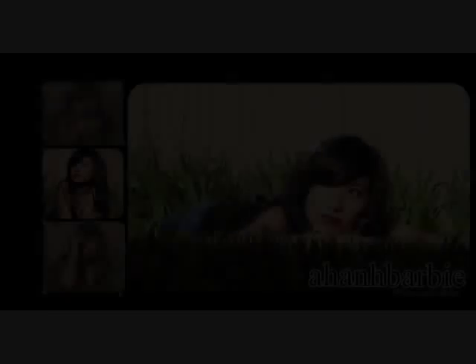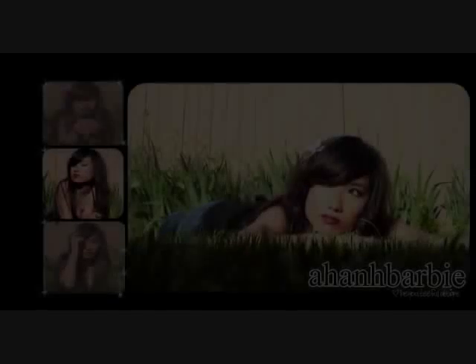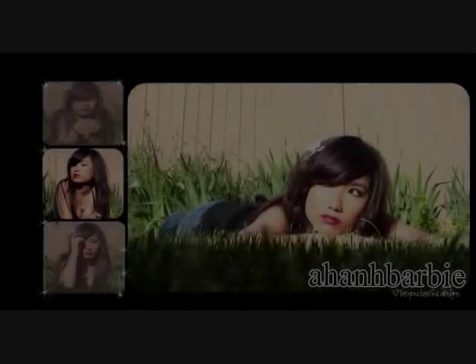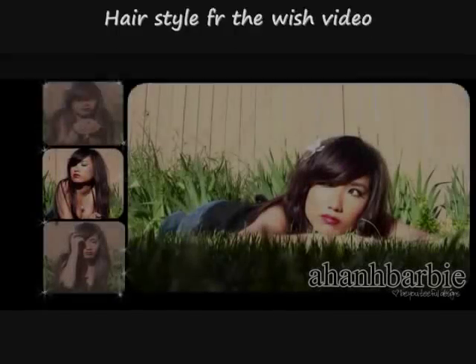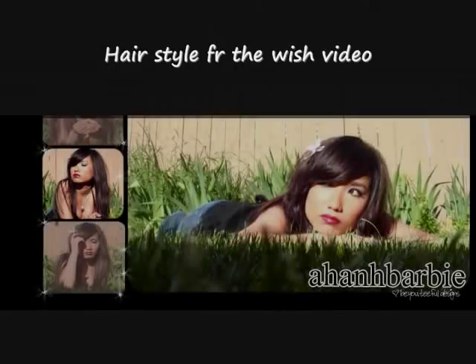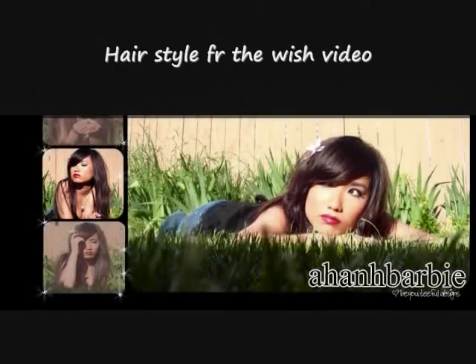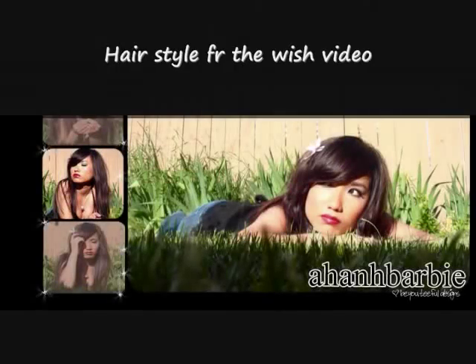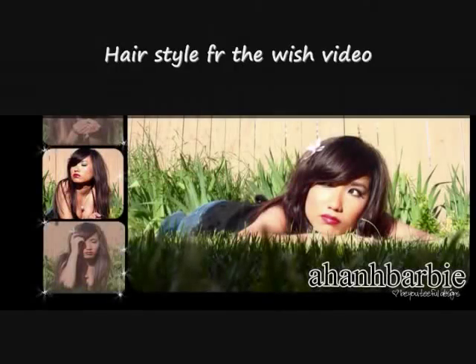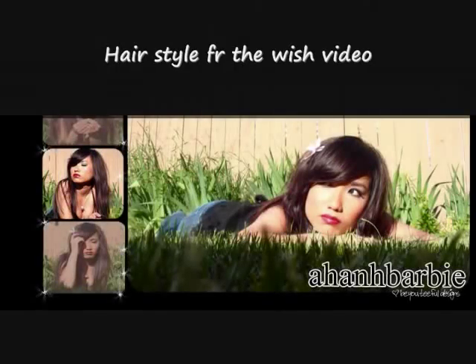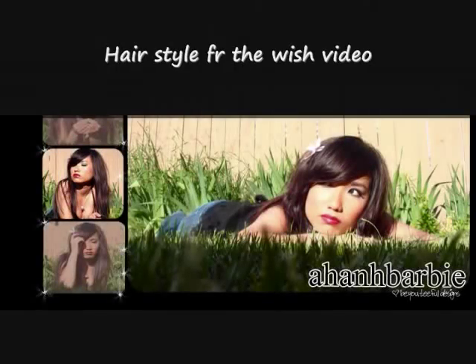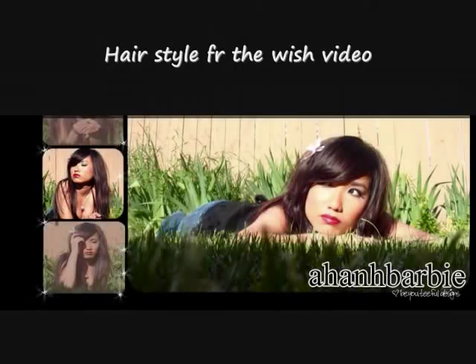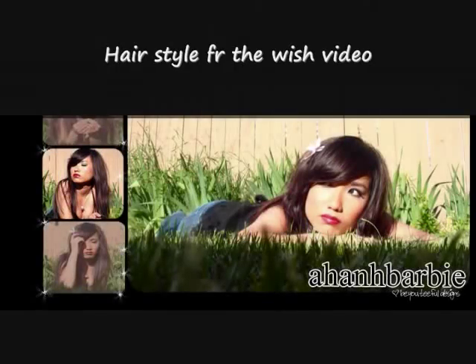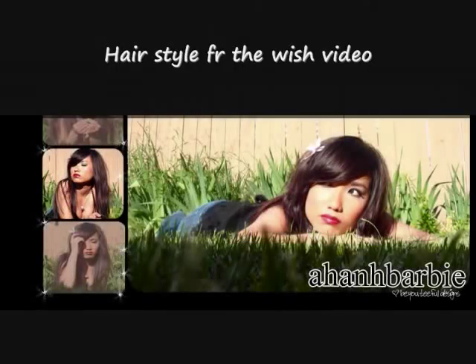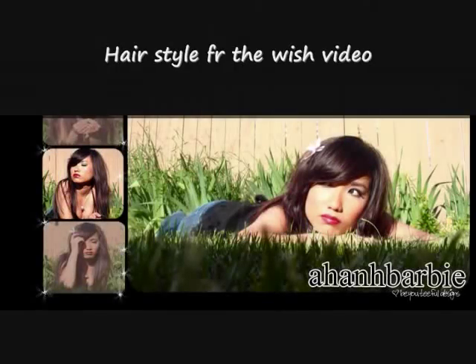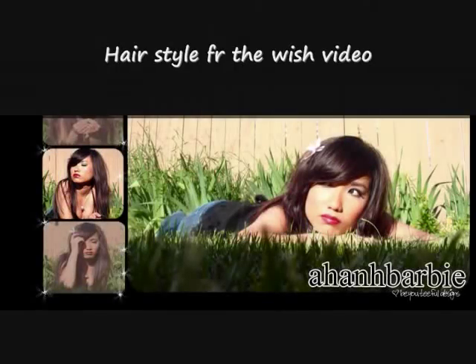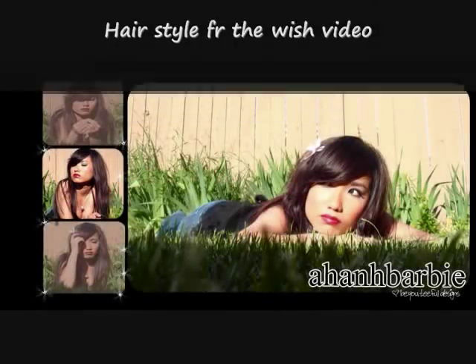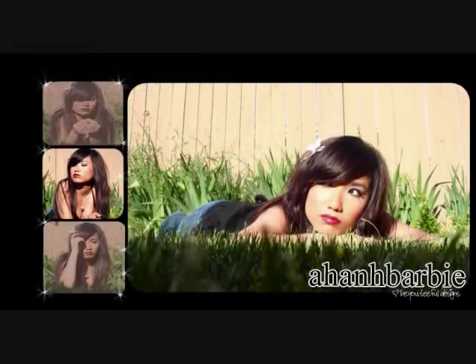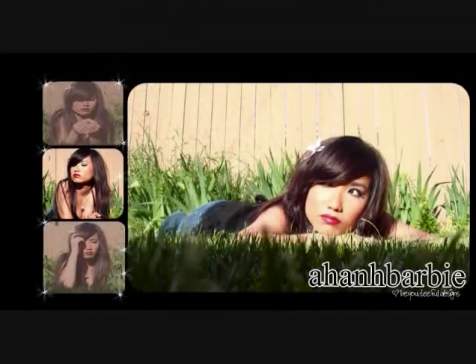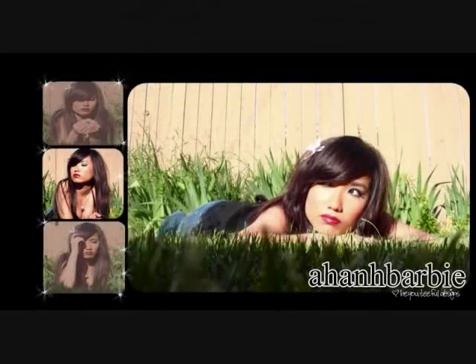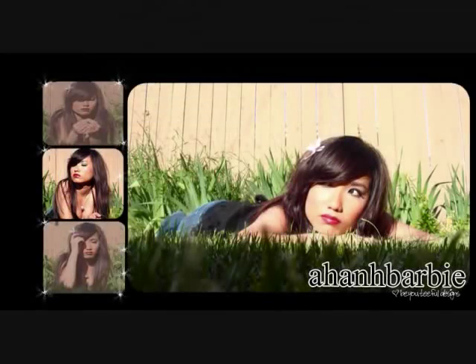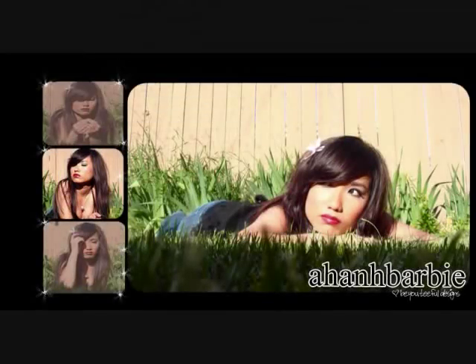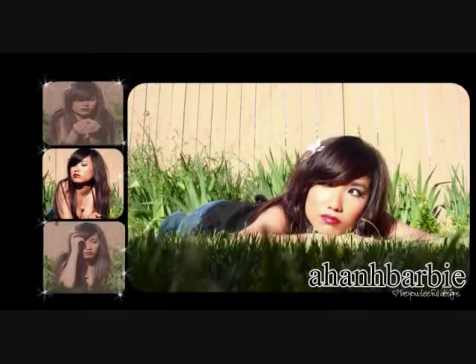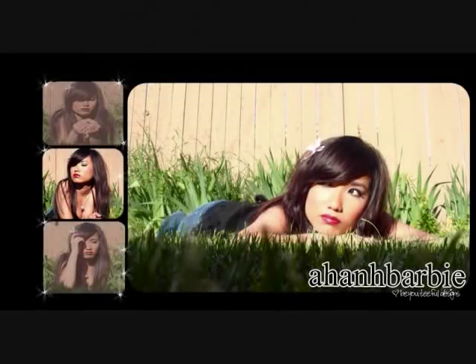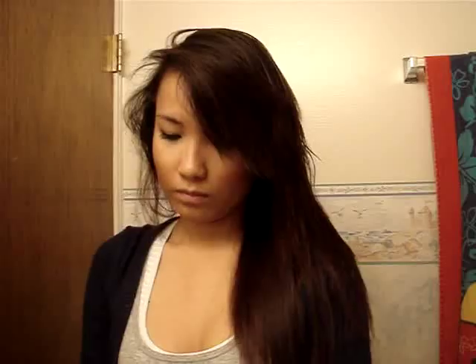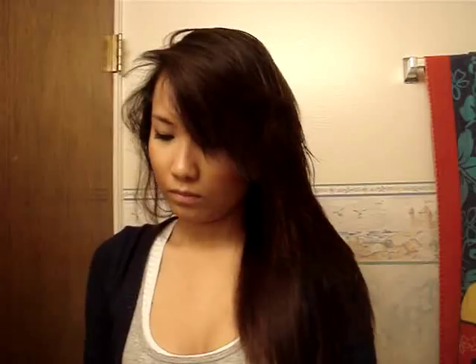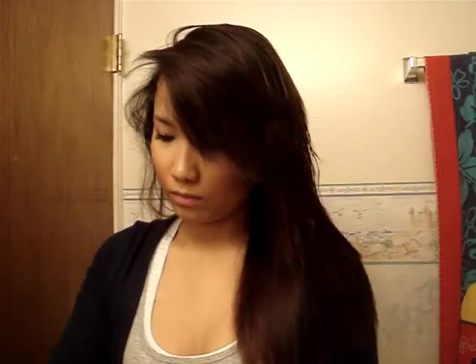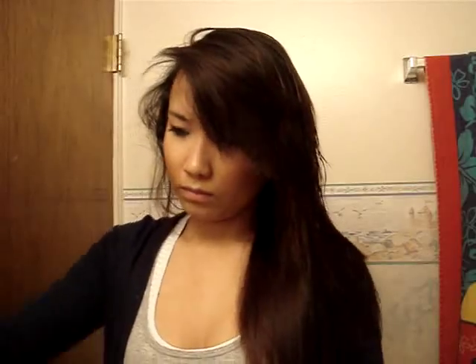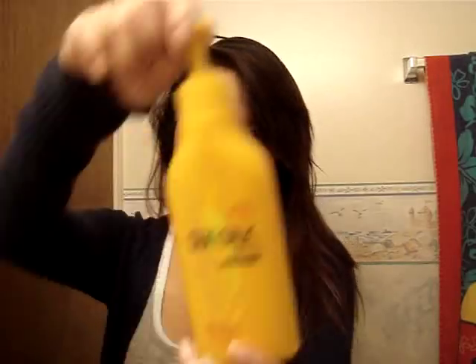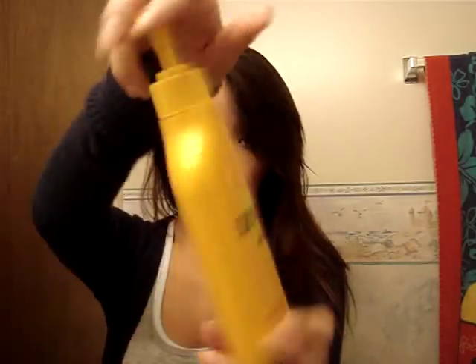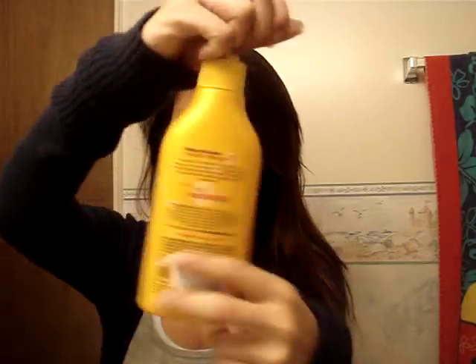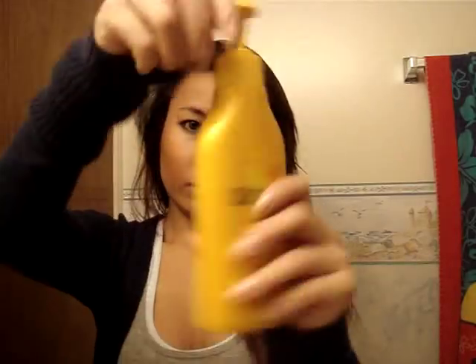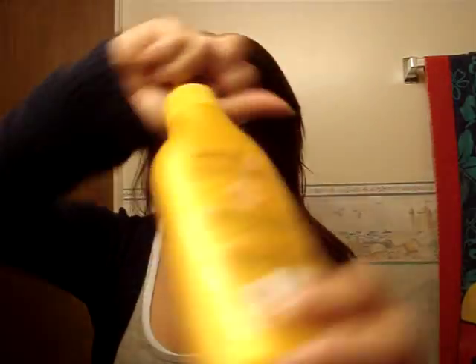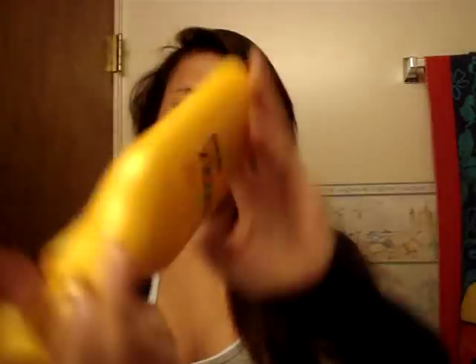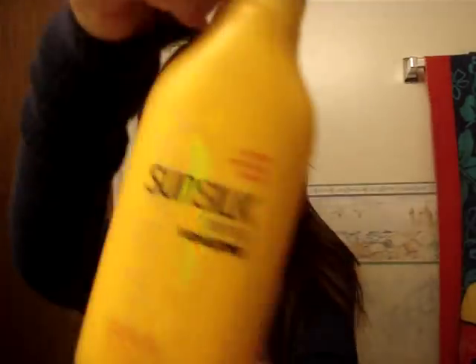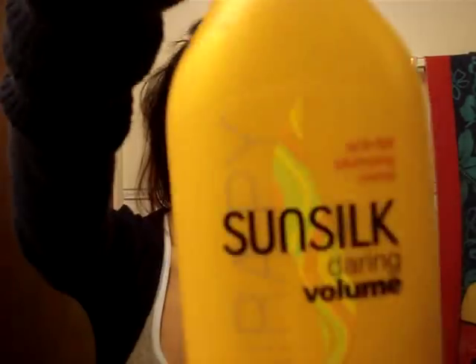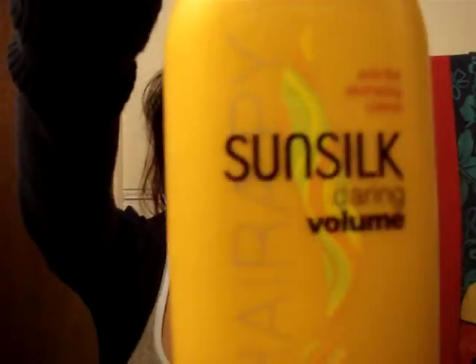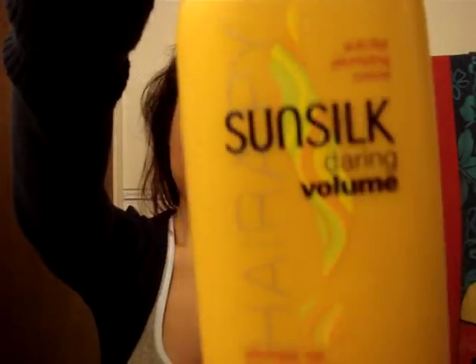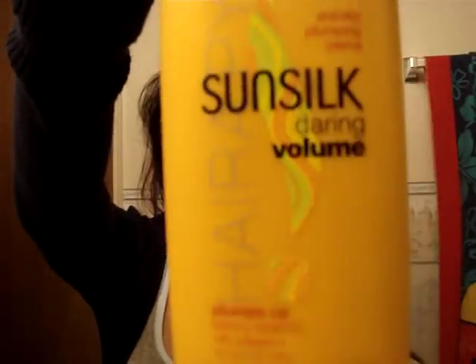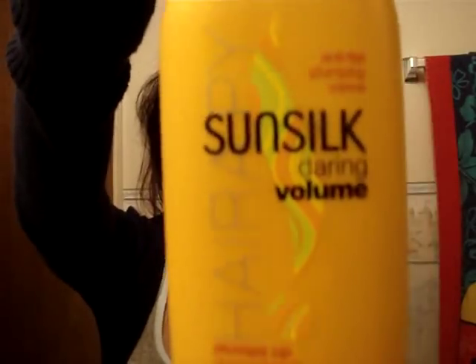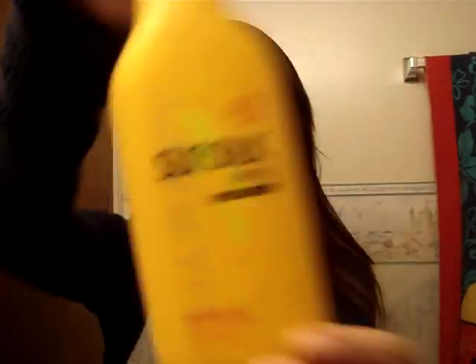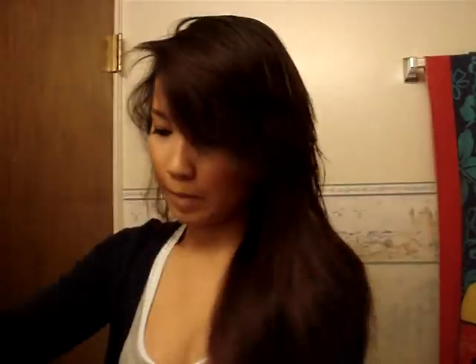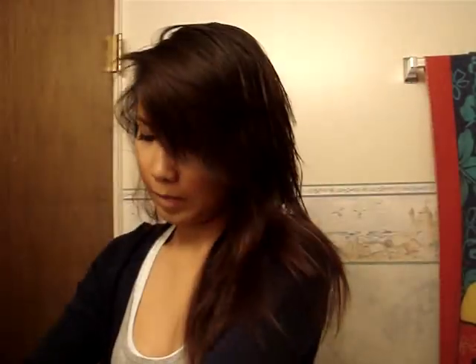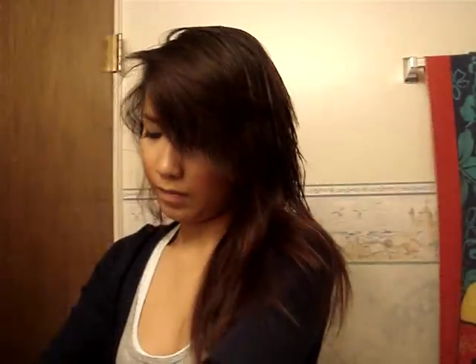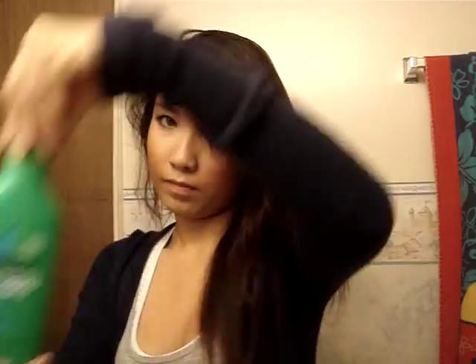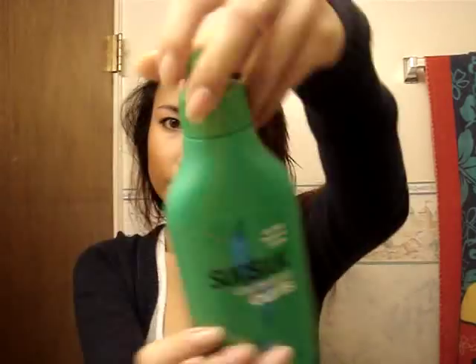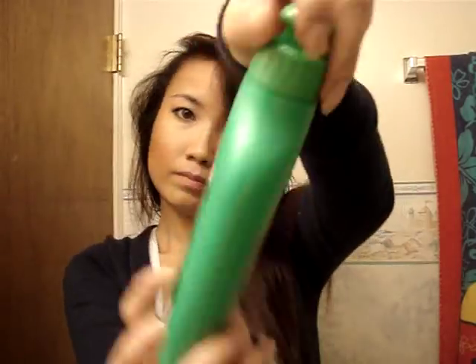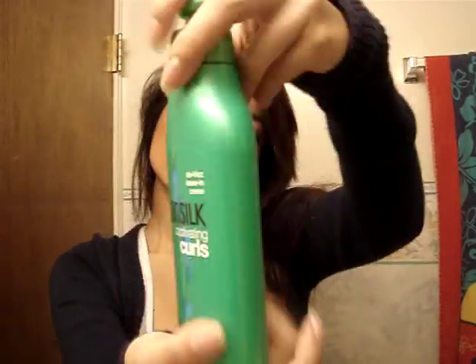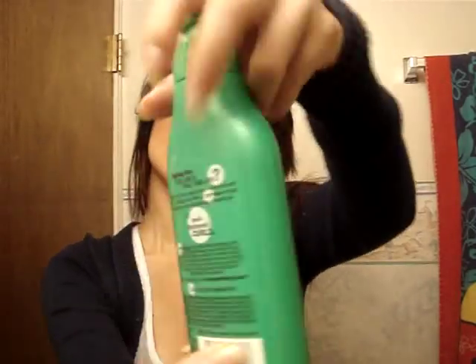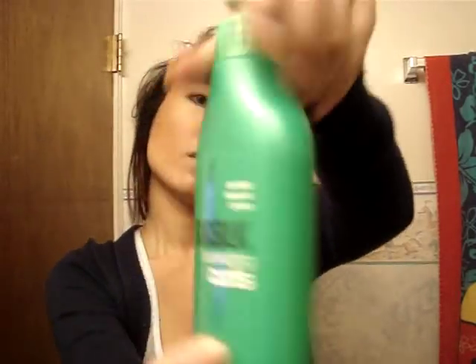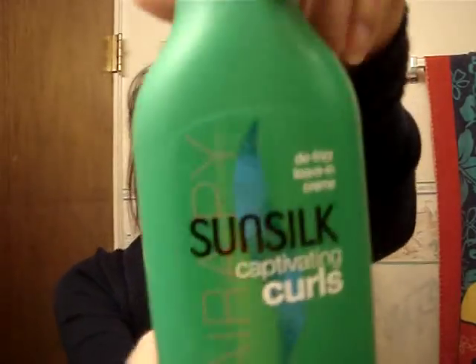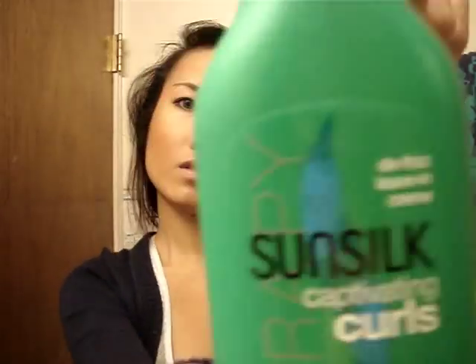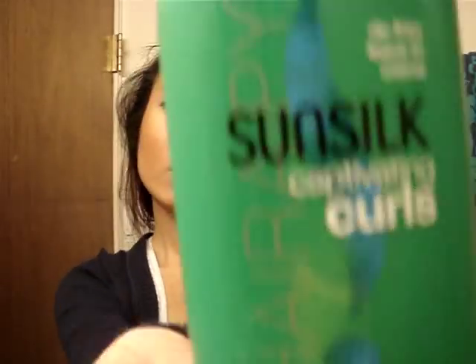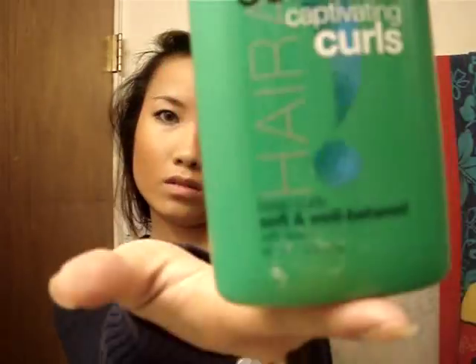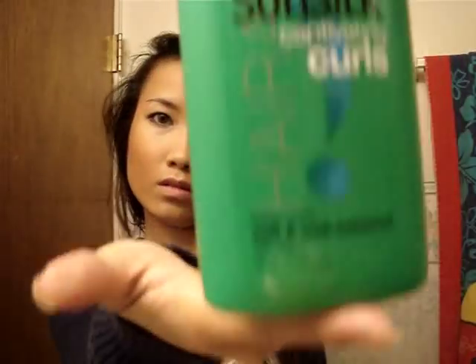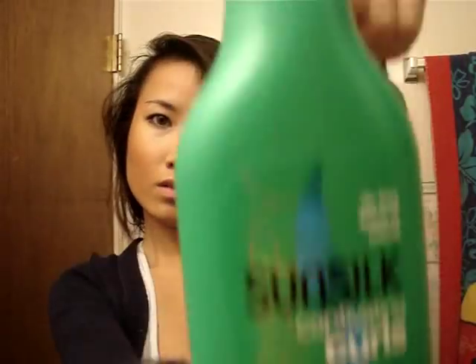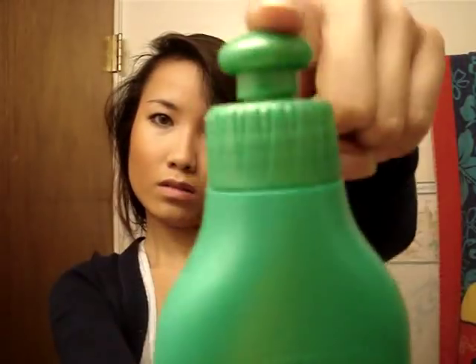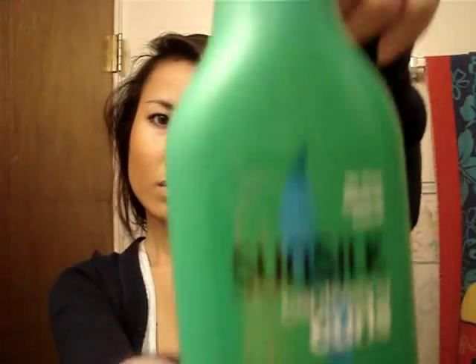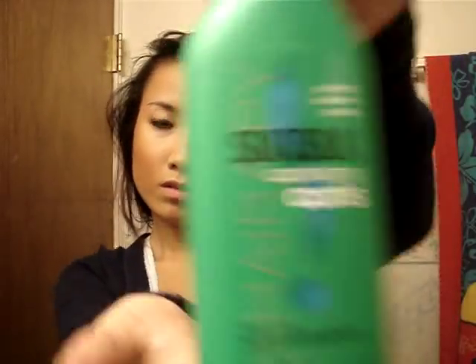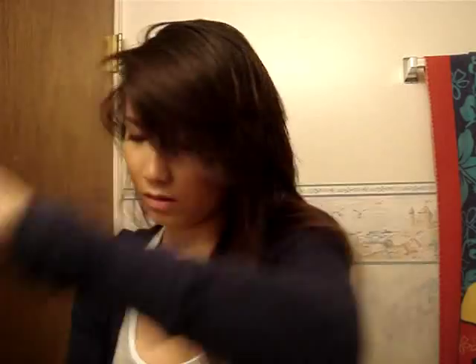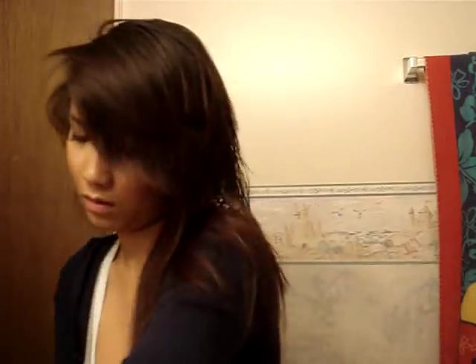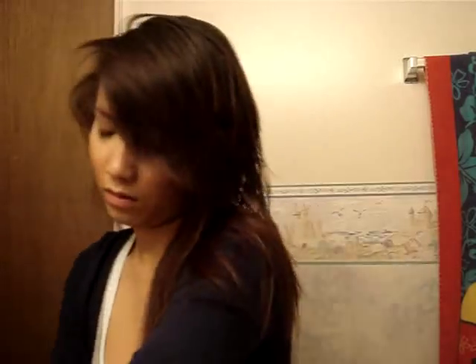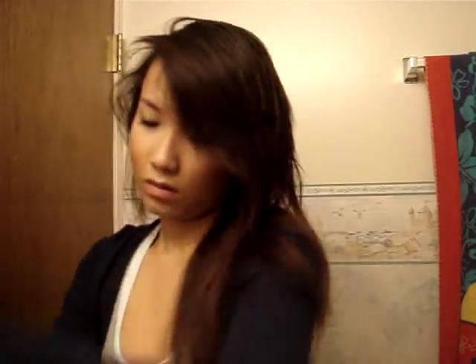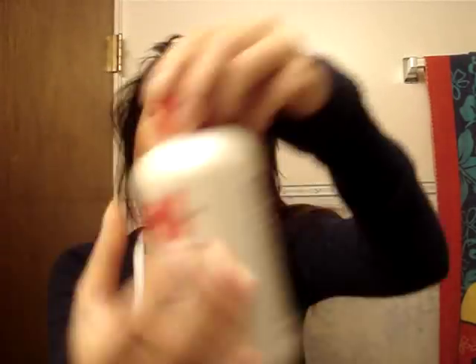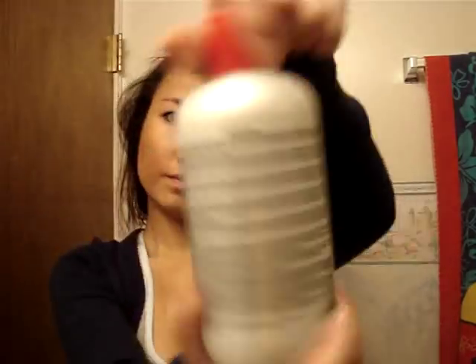Hi guys, today I'm going to be doing the hairstyle from the Wish video that I had.